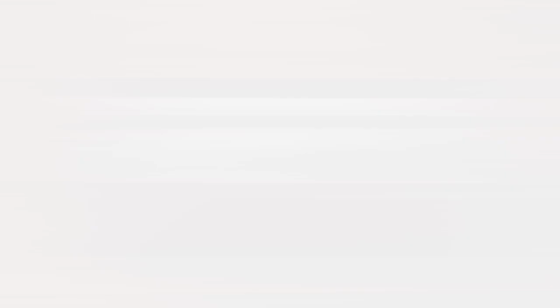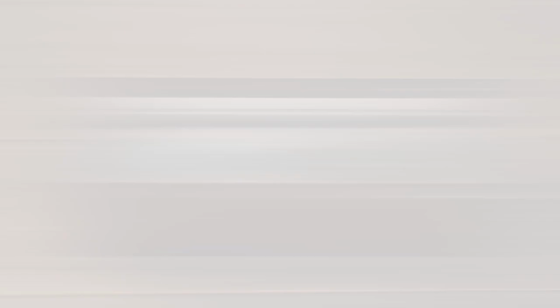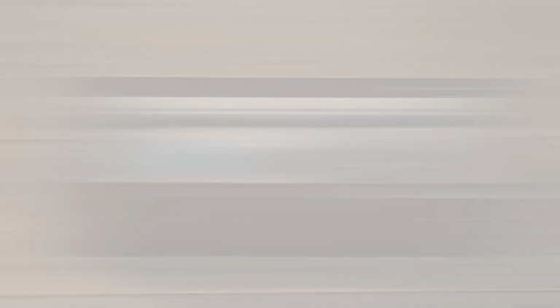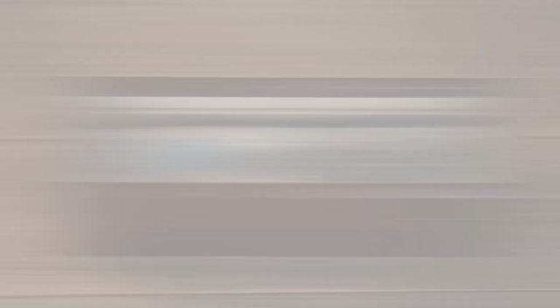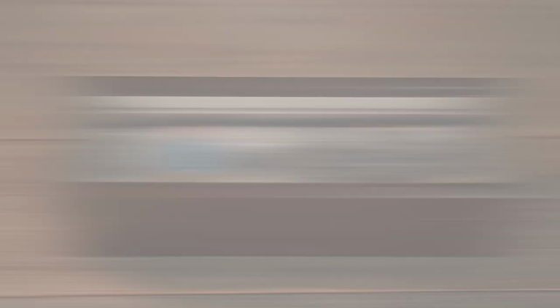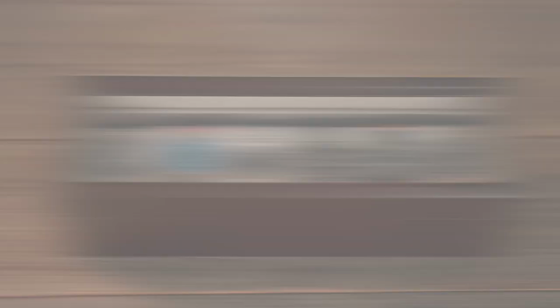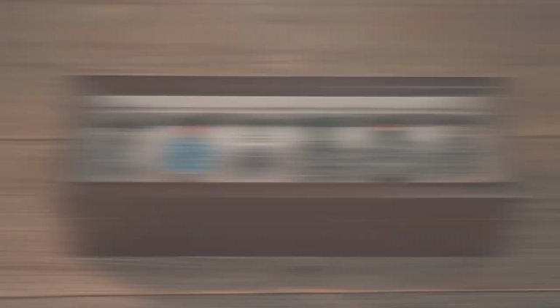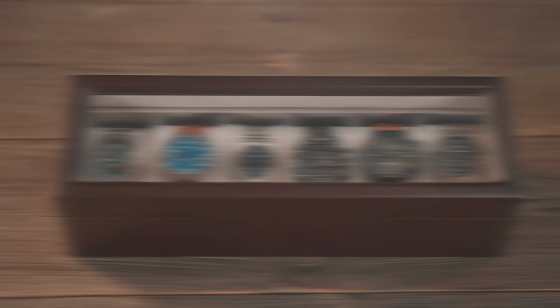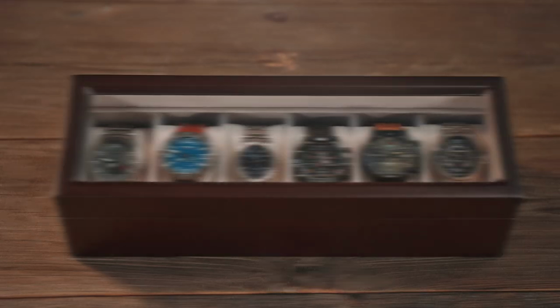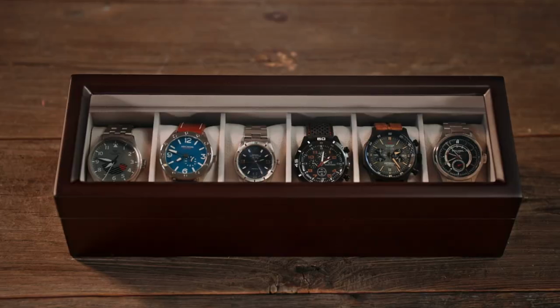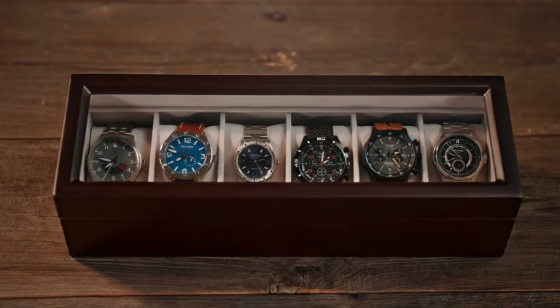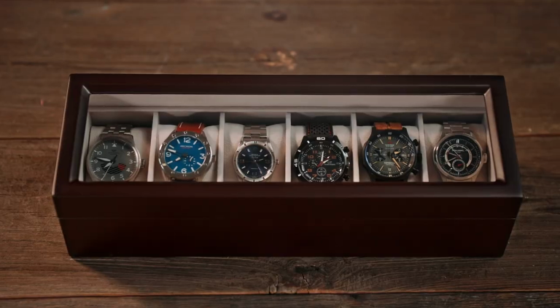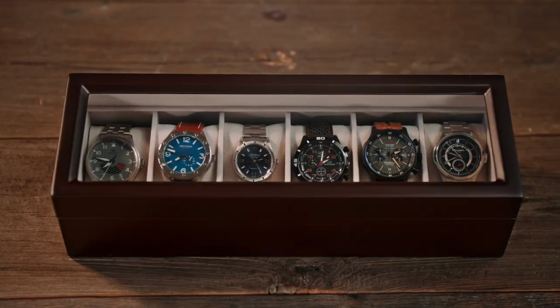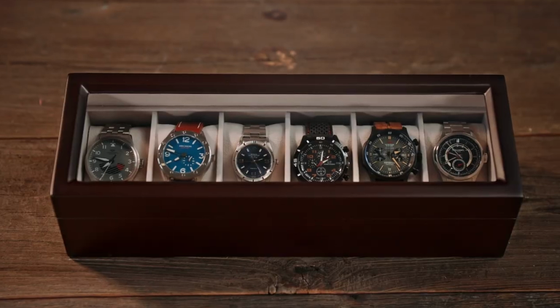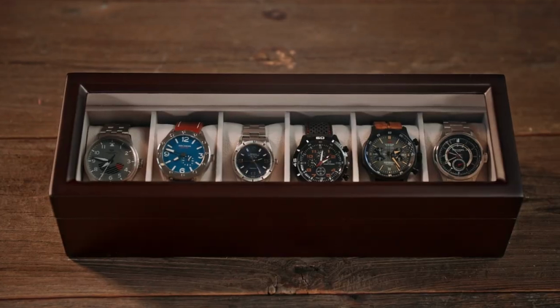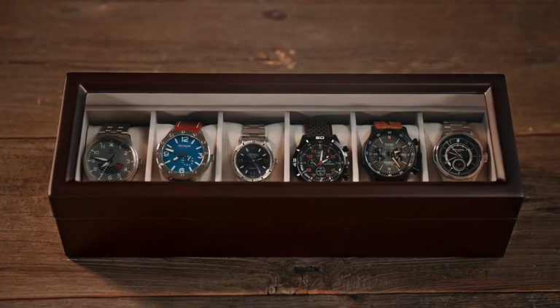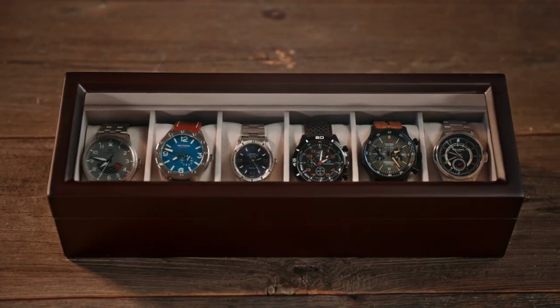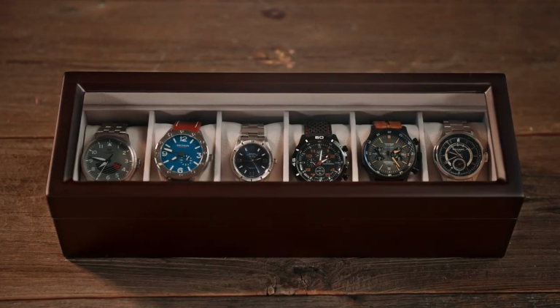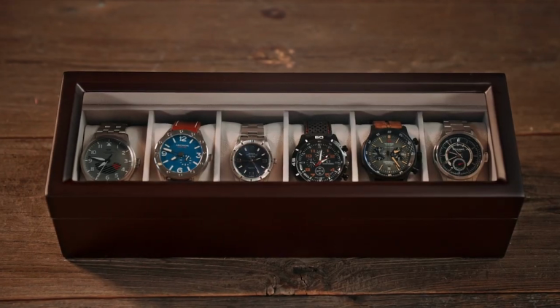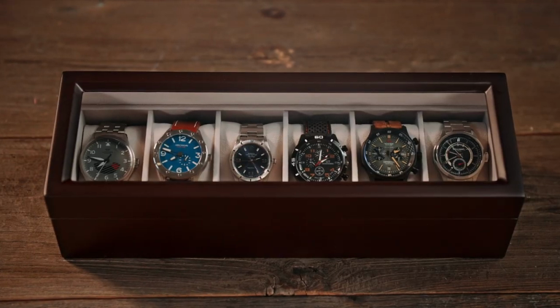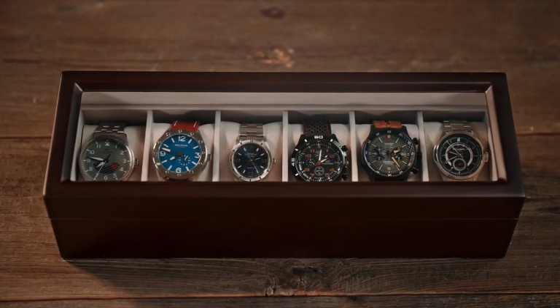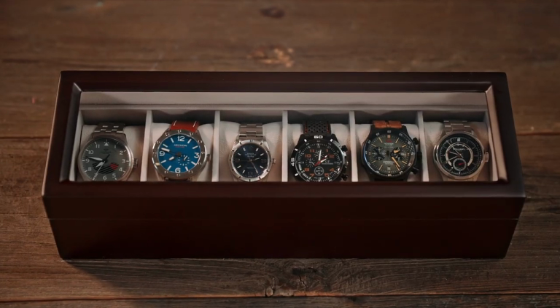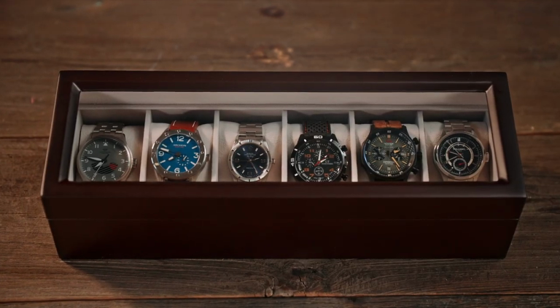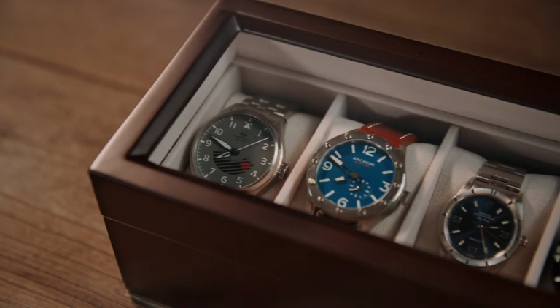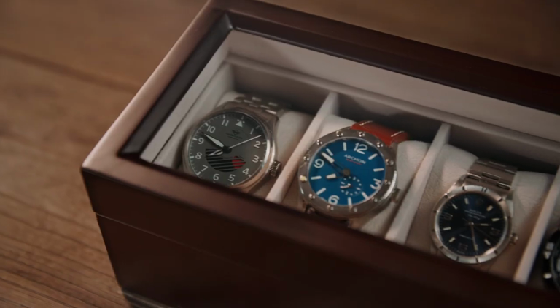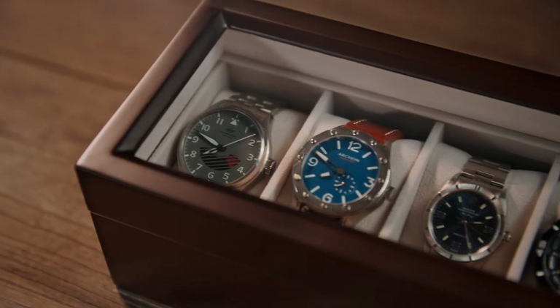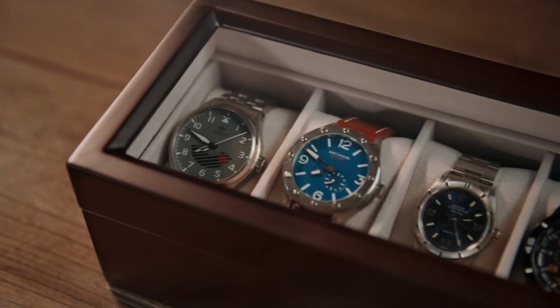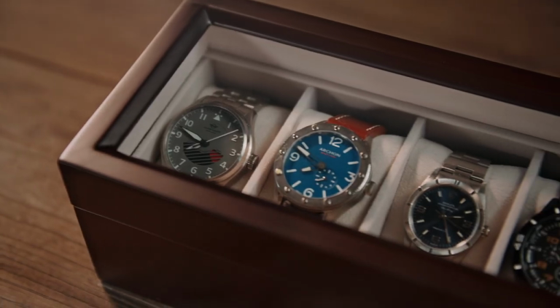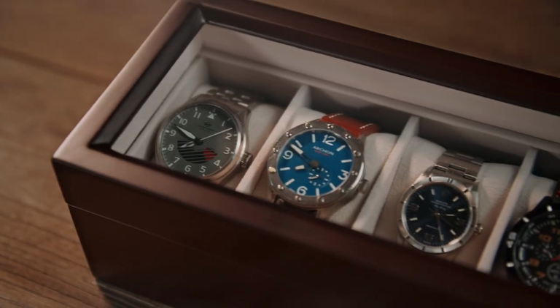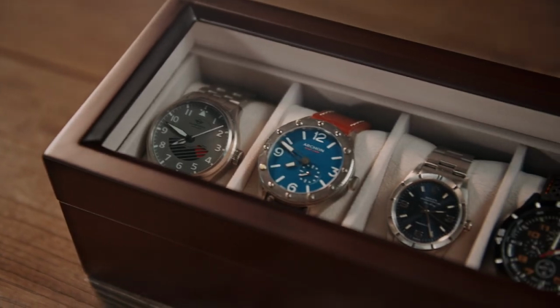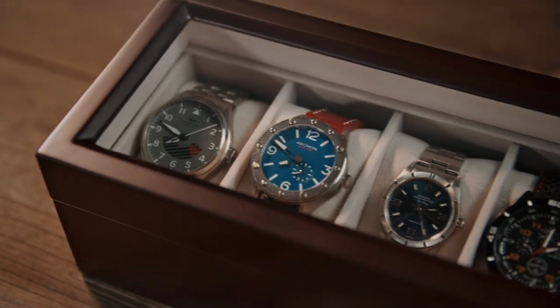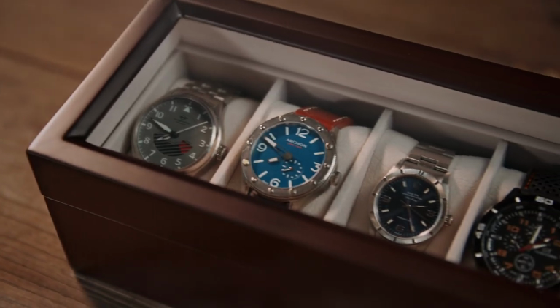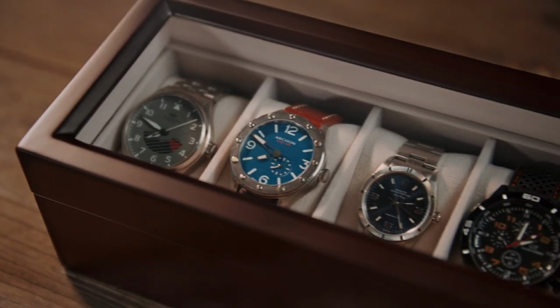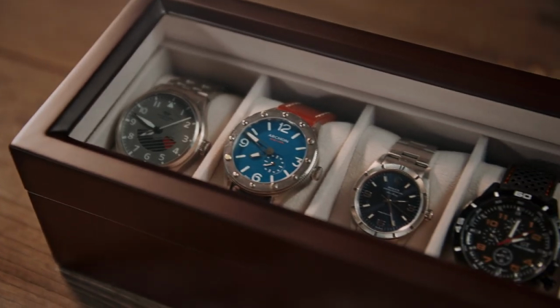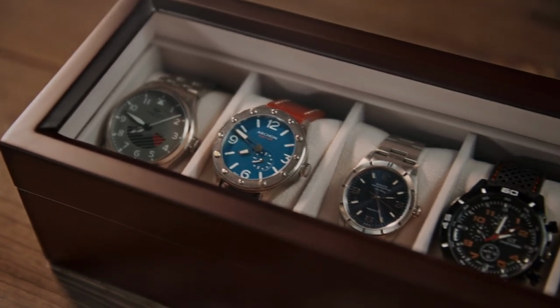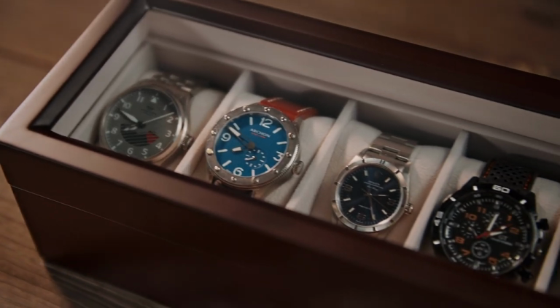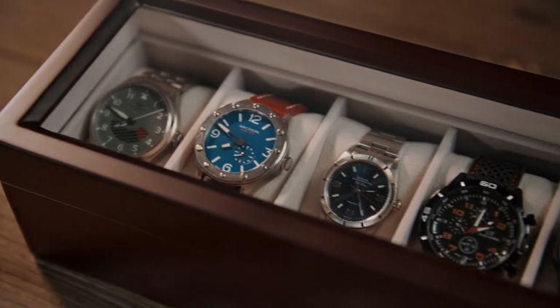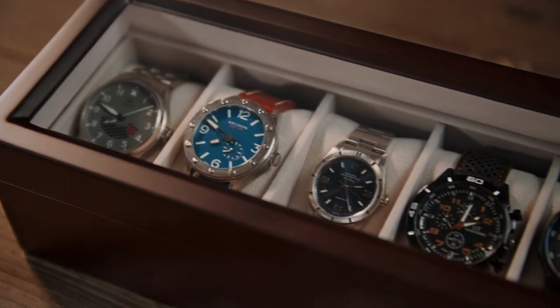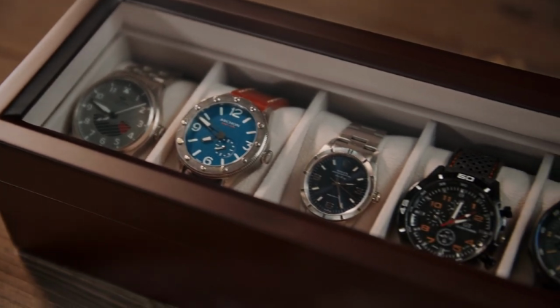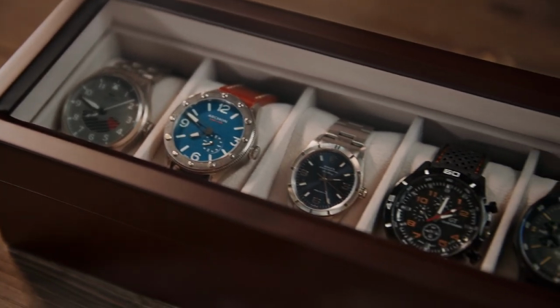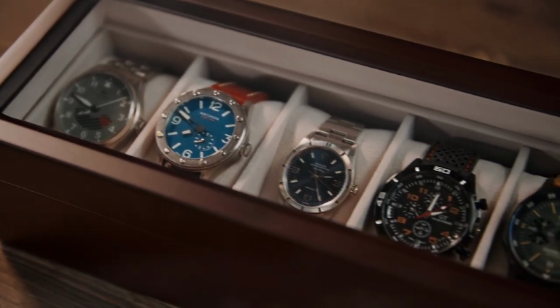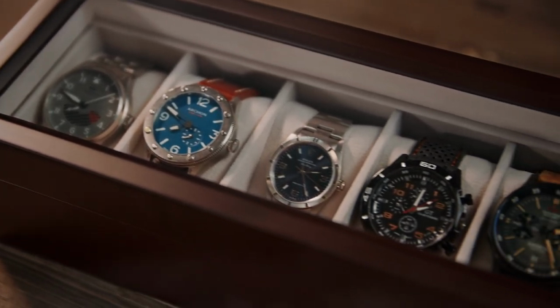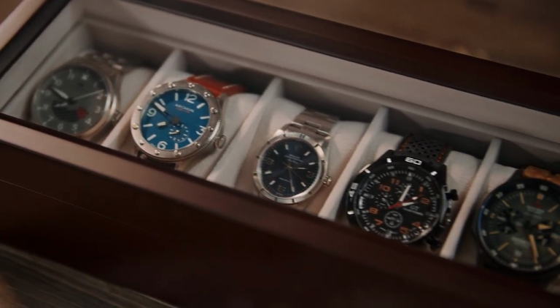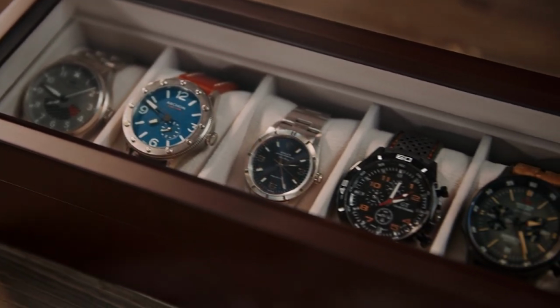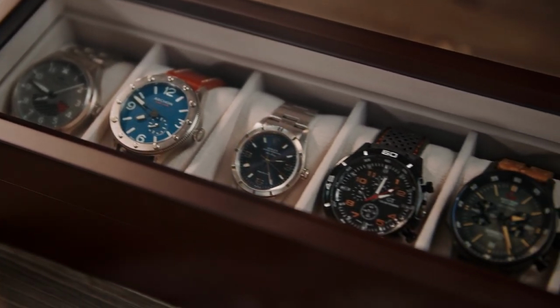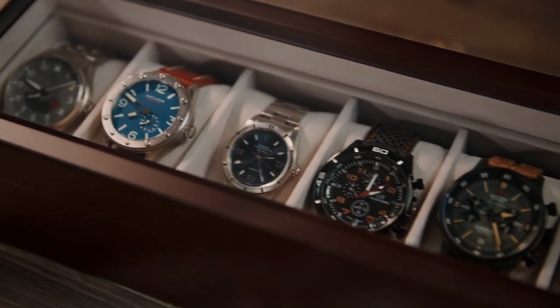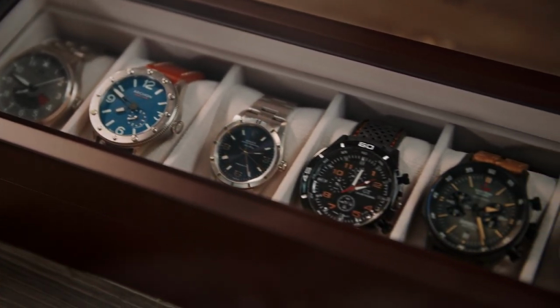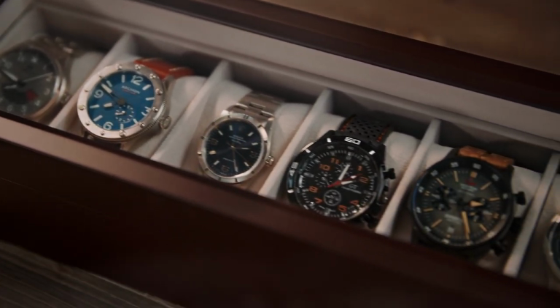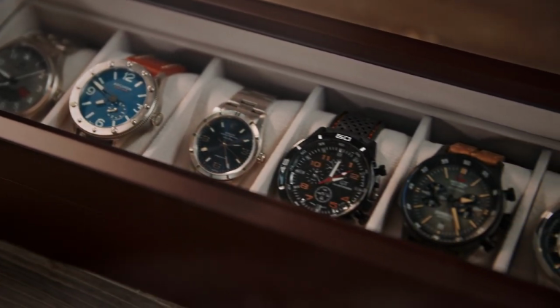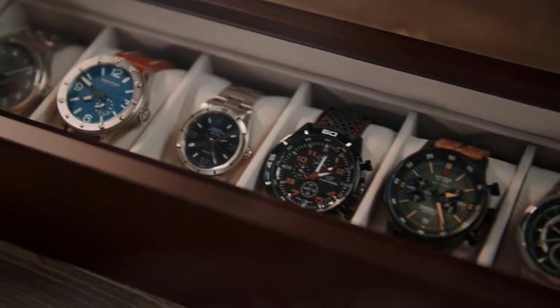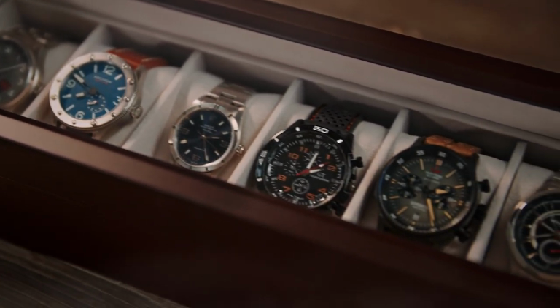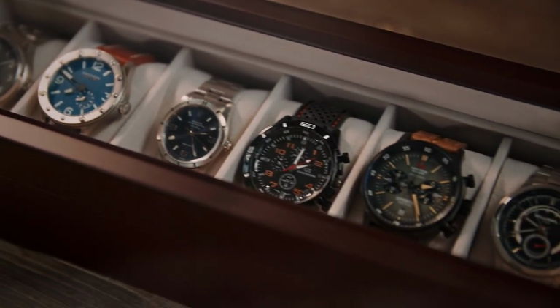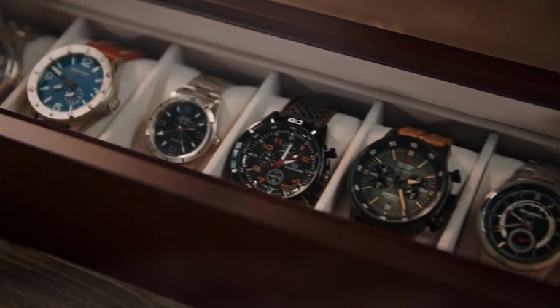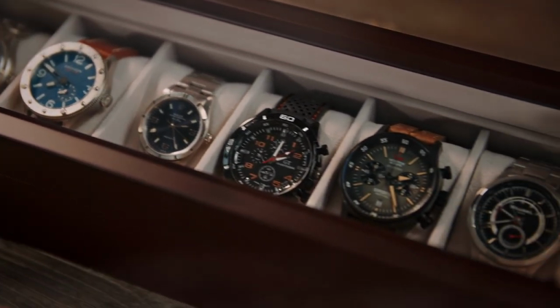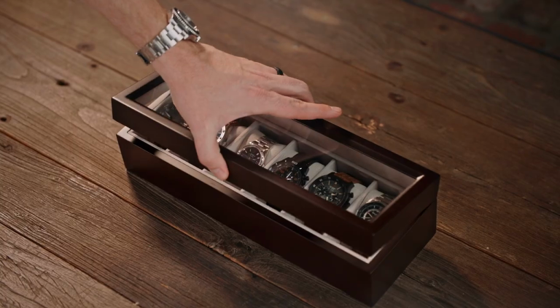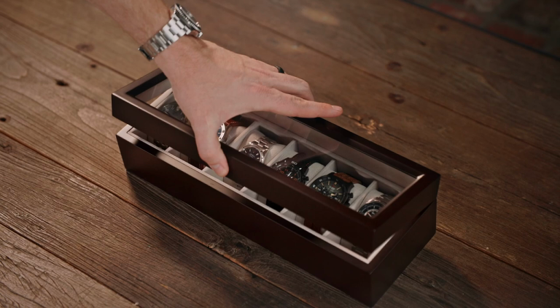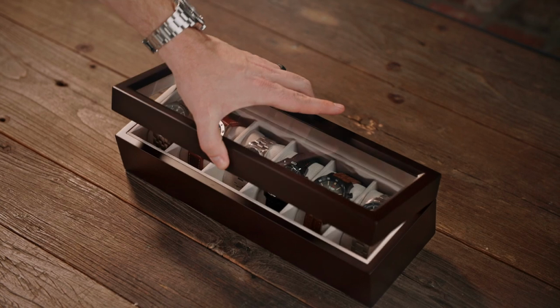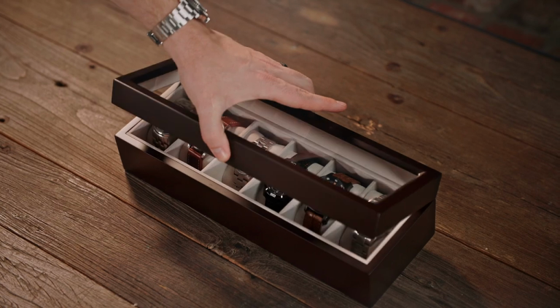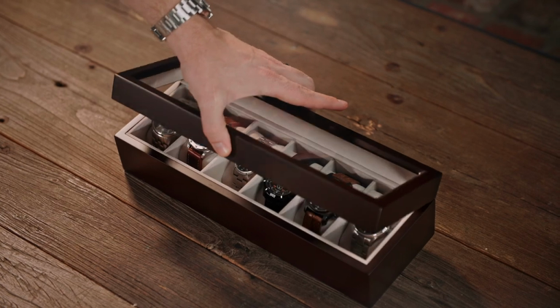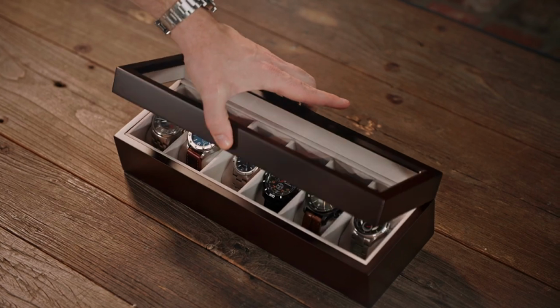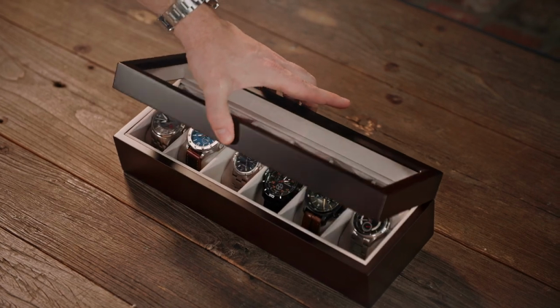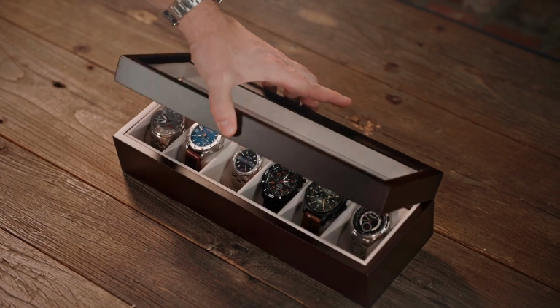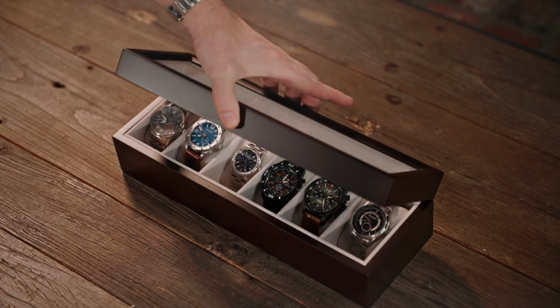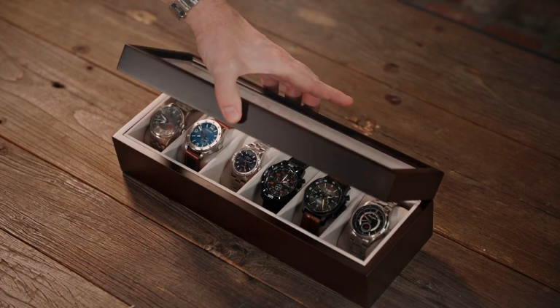A watch case is more than just a storage container — it's a protective haven for your prized timepiece. Hi, welcome to the All Cases channel.